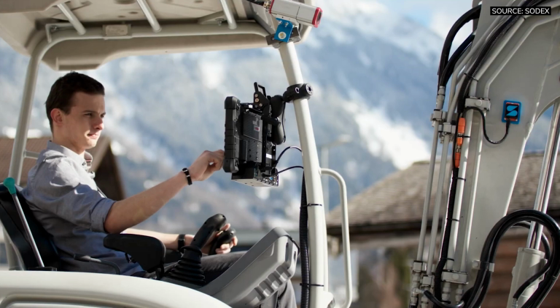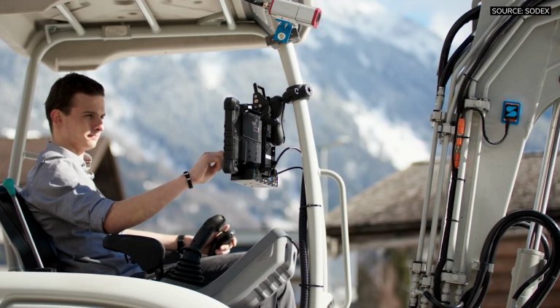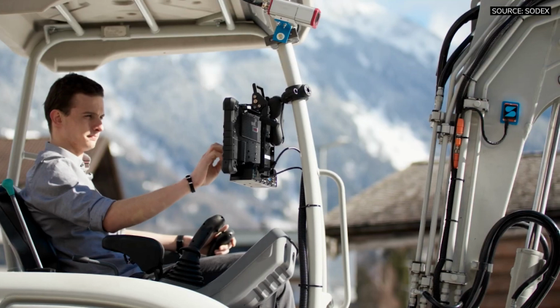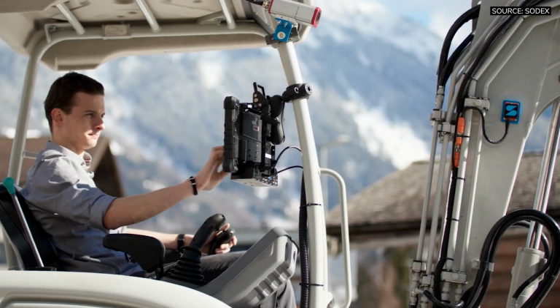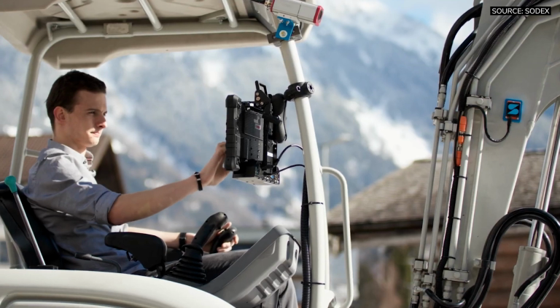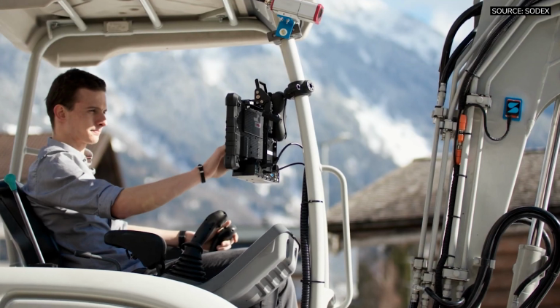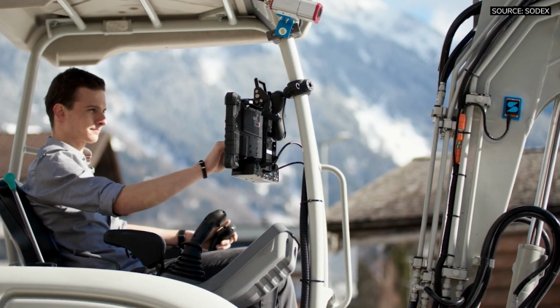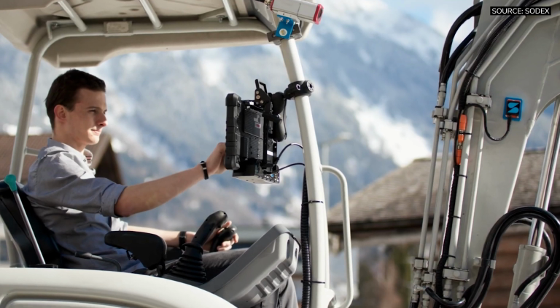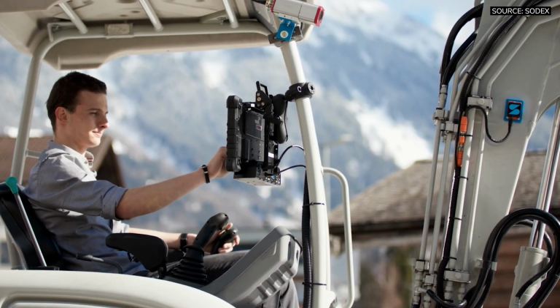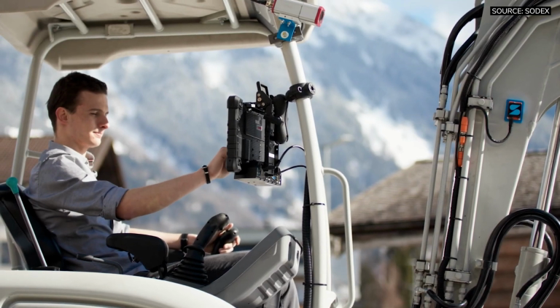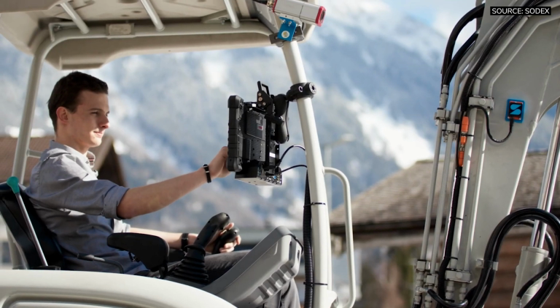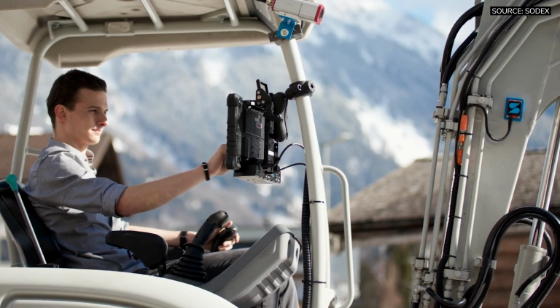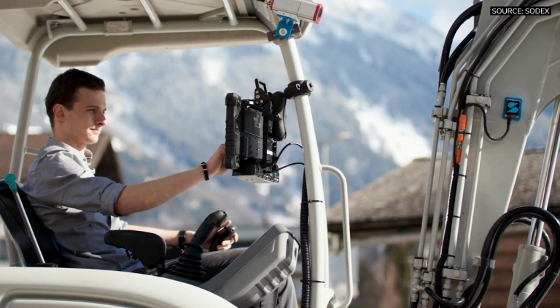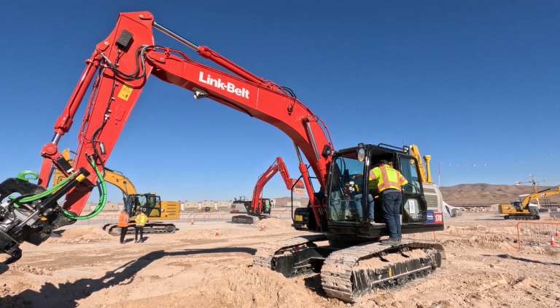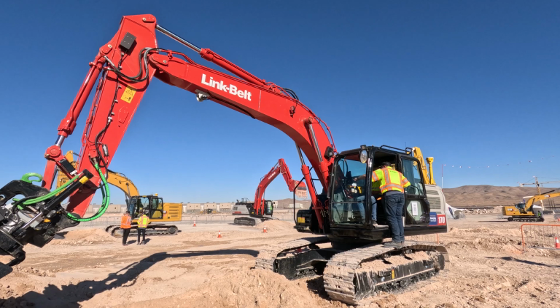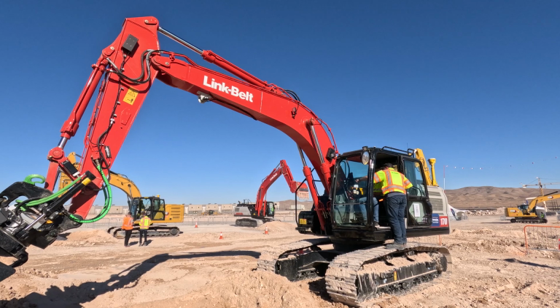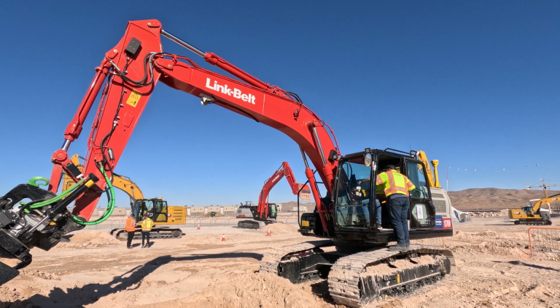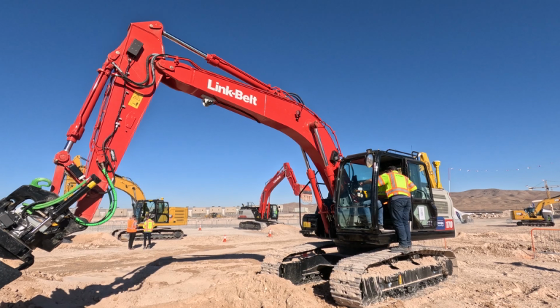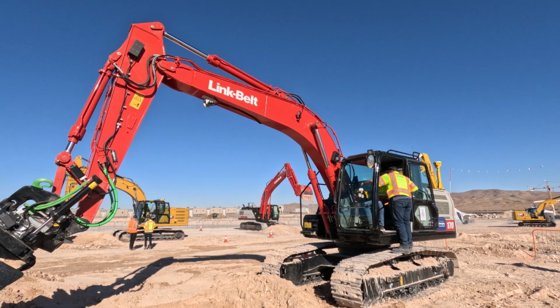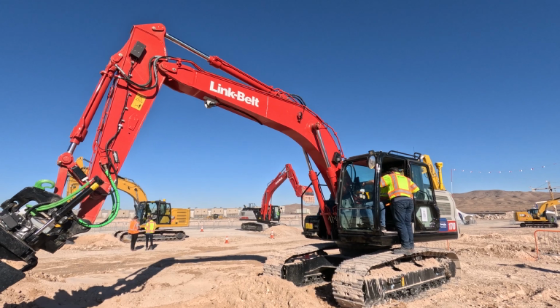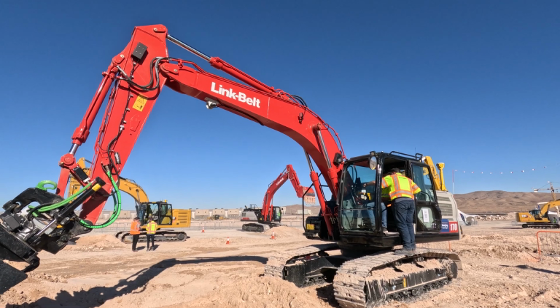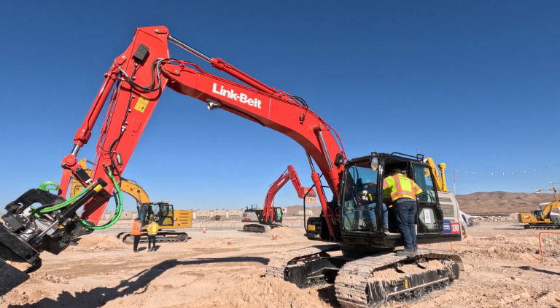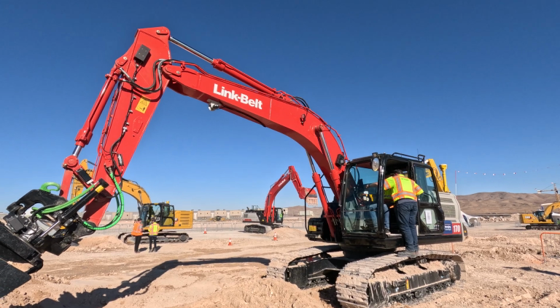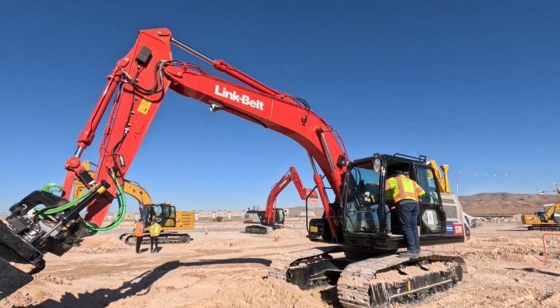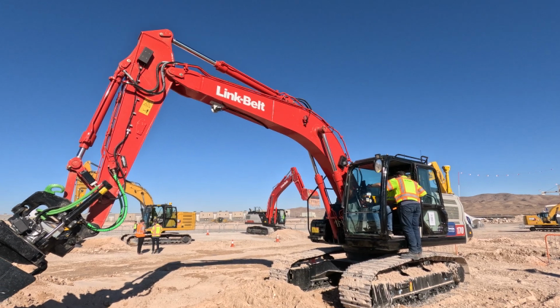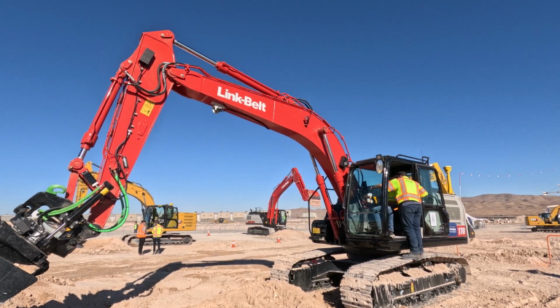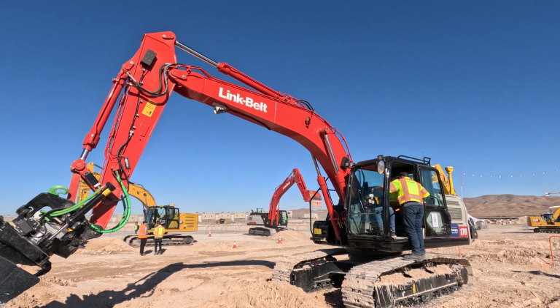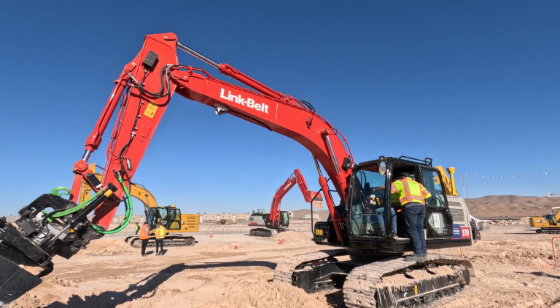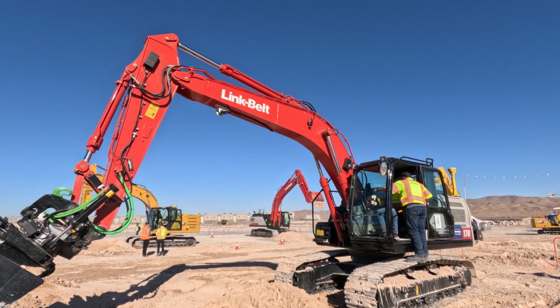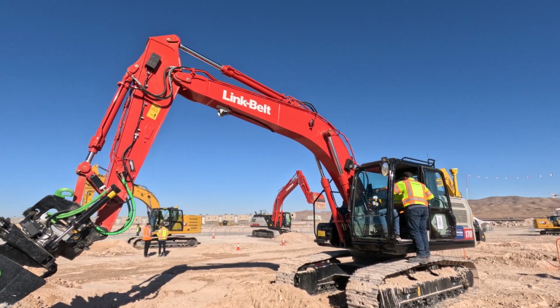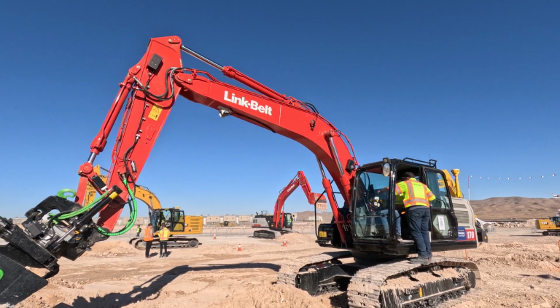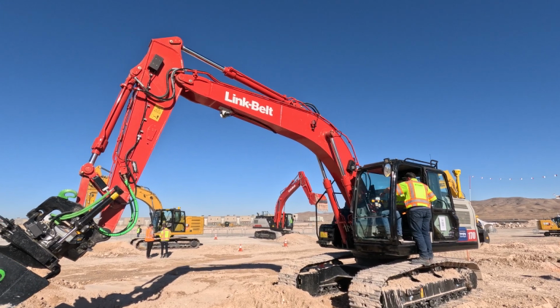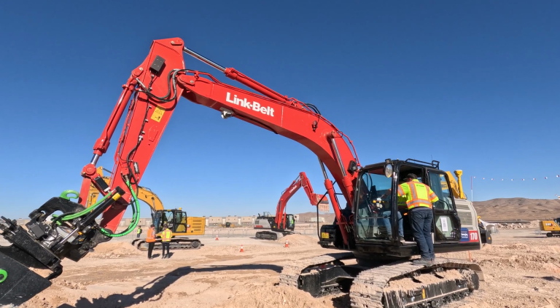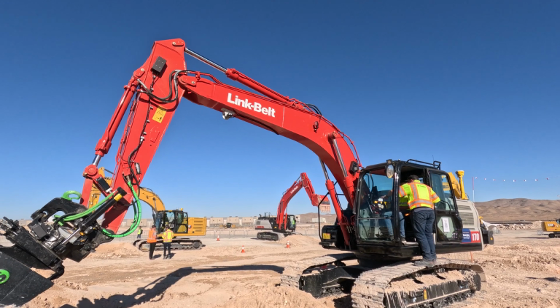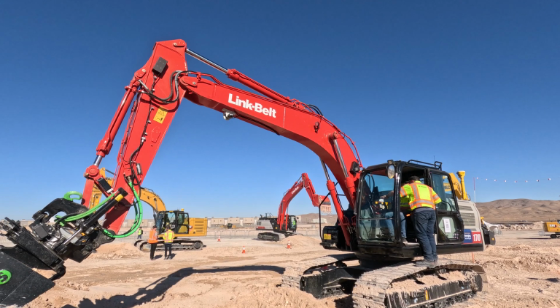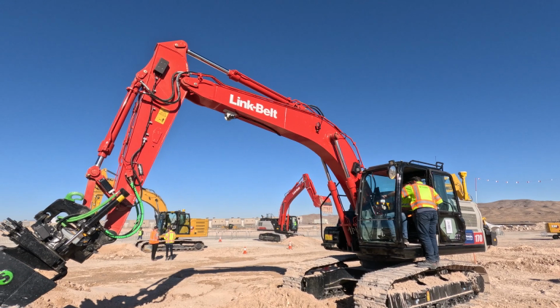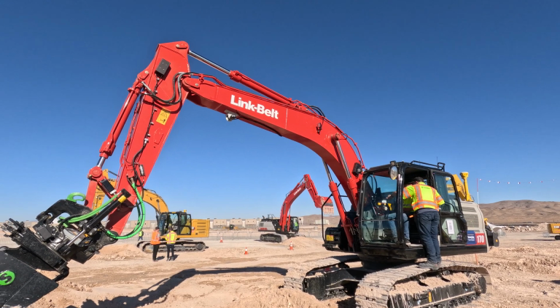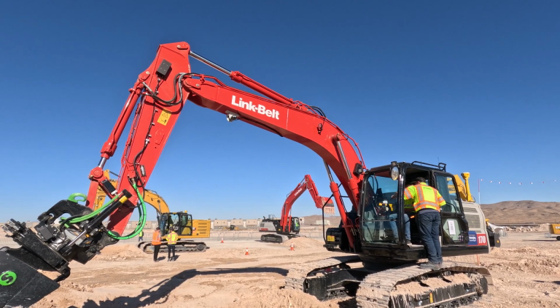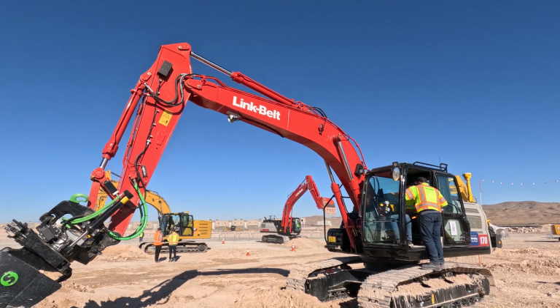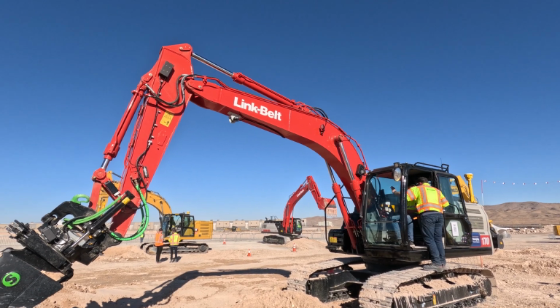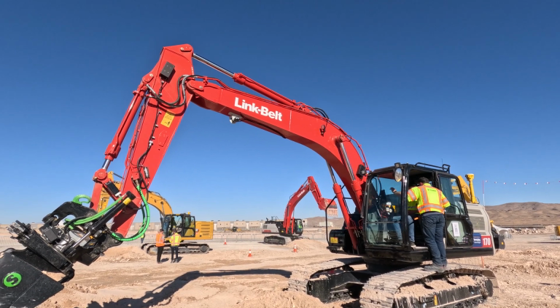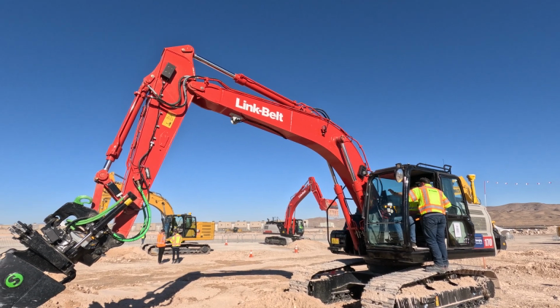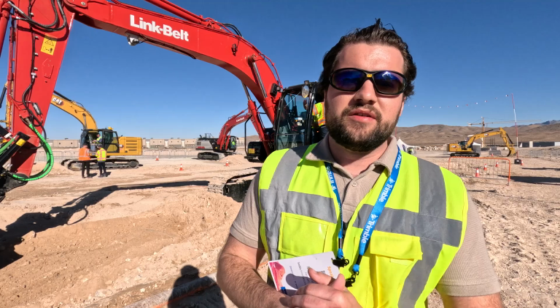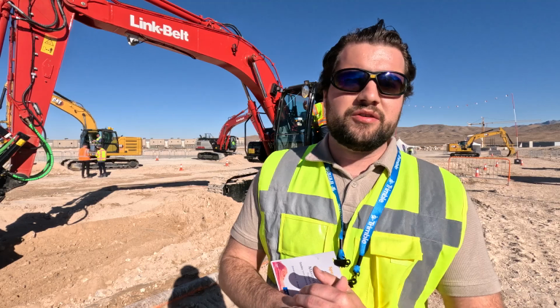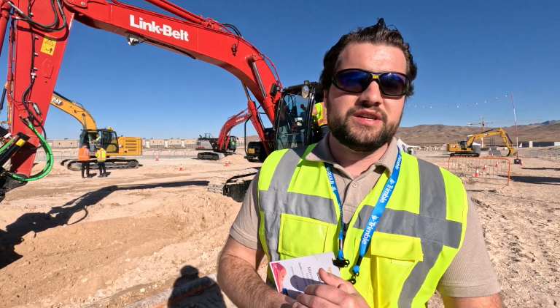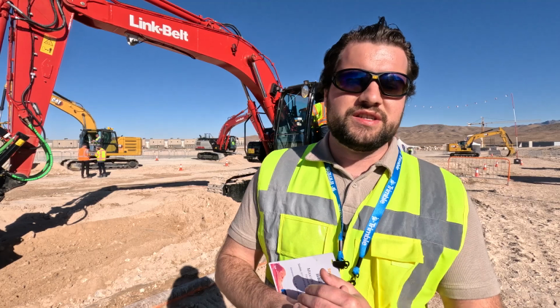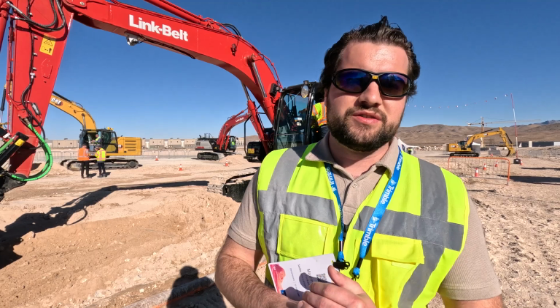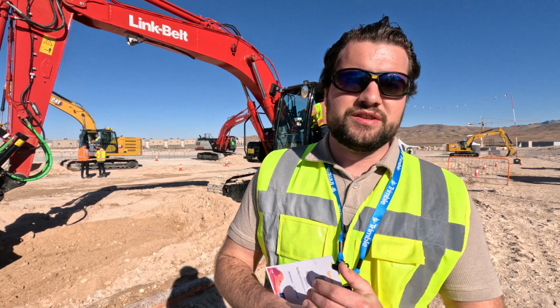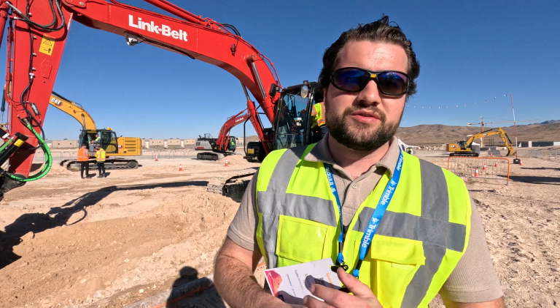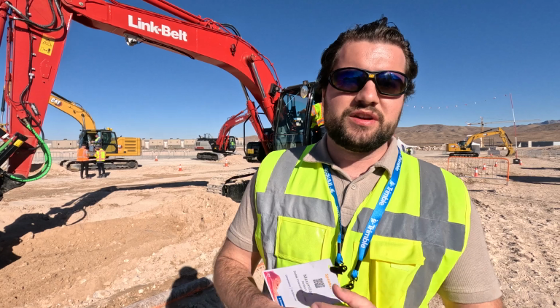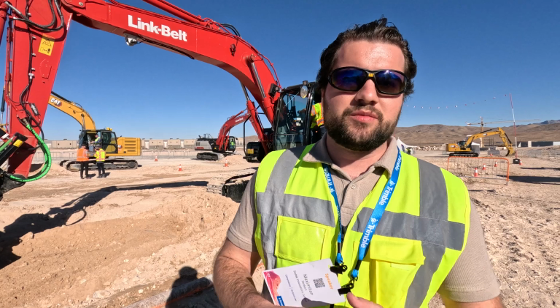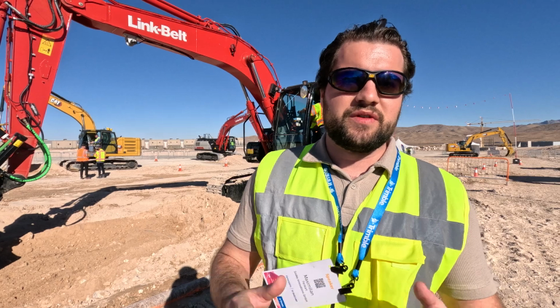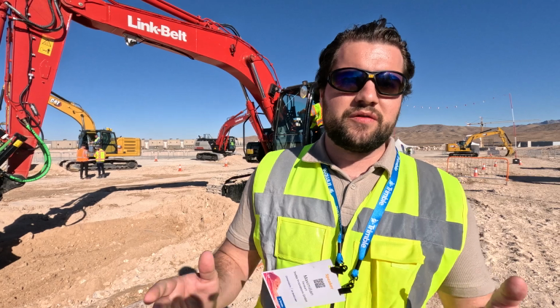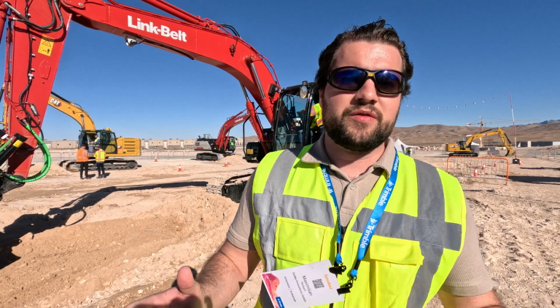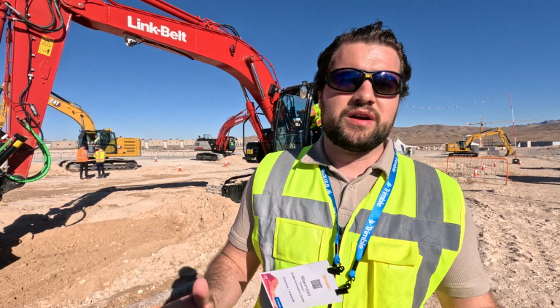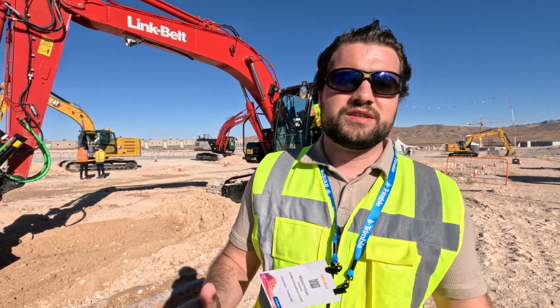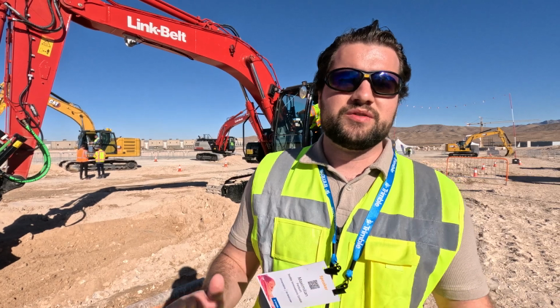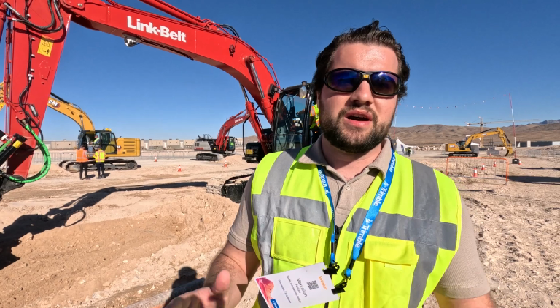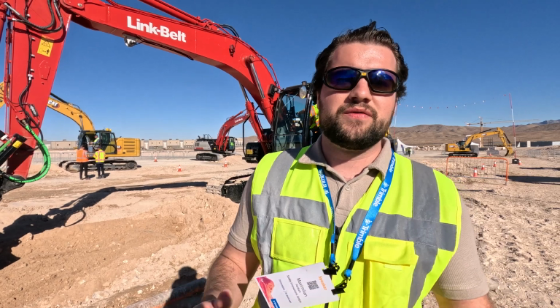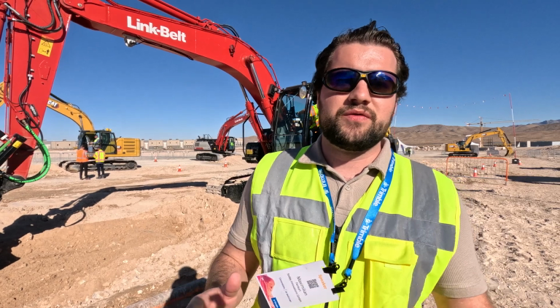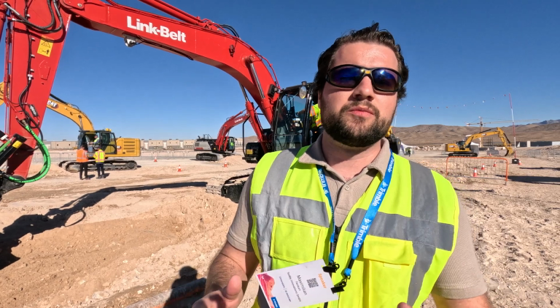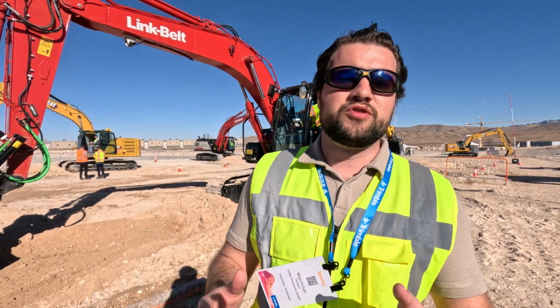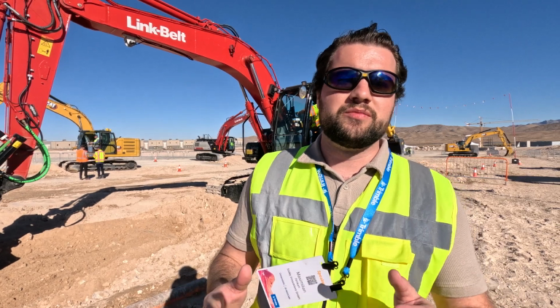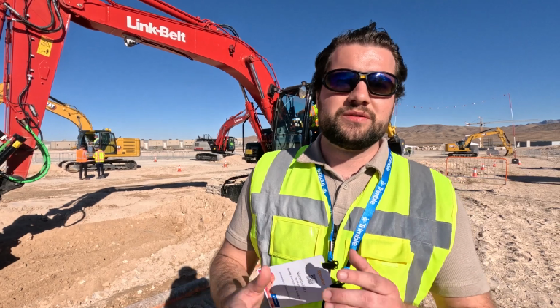We're using the GNSS and the IMUs which are already on the excavator, making it very easy to integrate with everything else you have from Trimble.